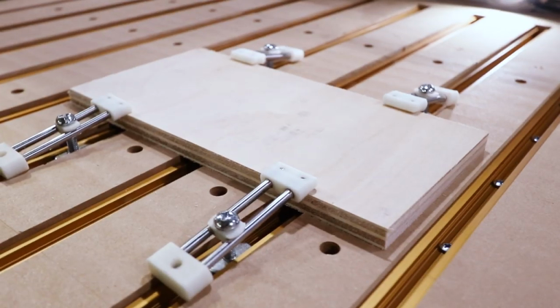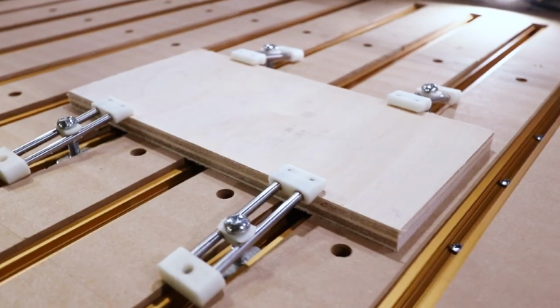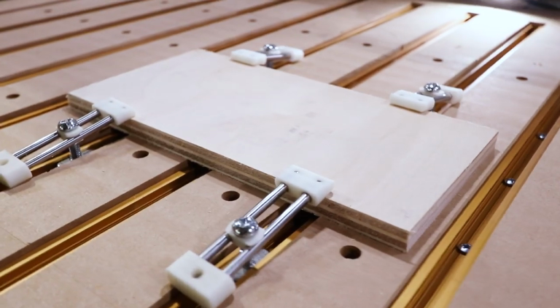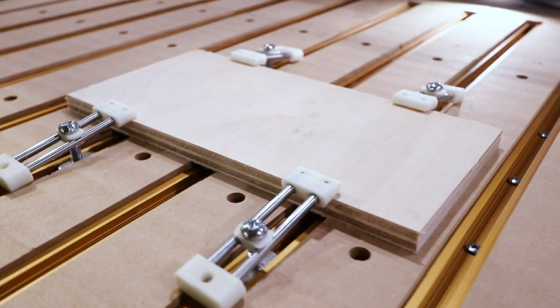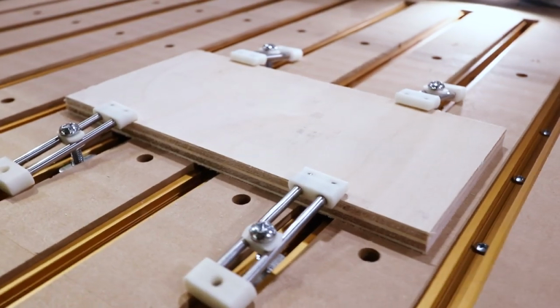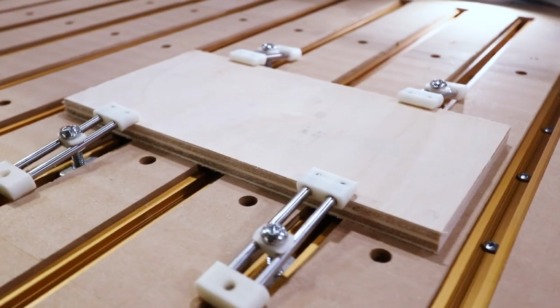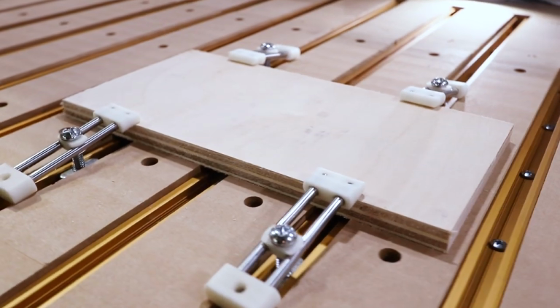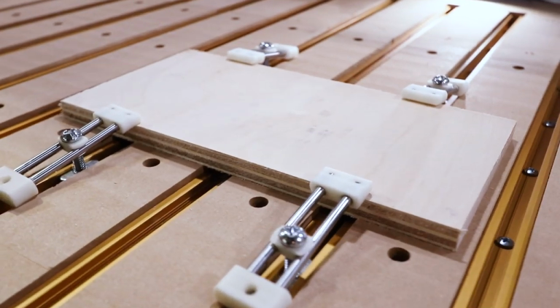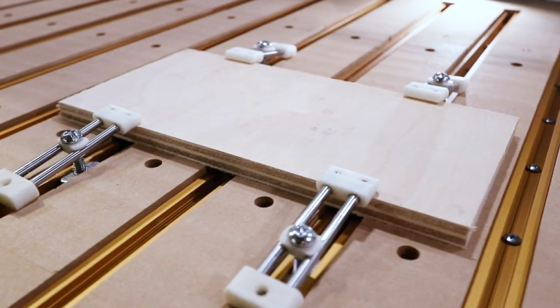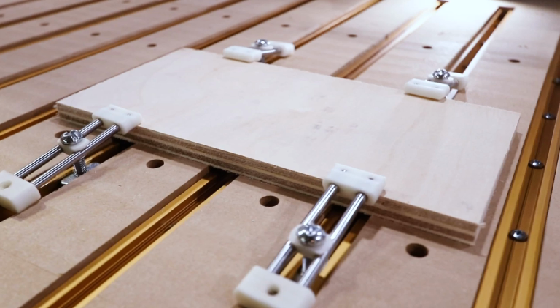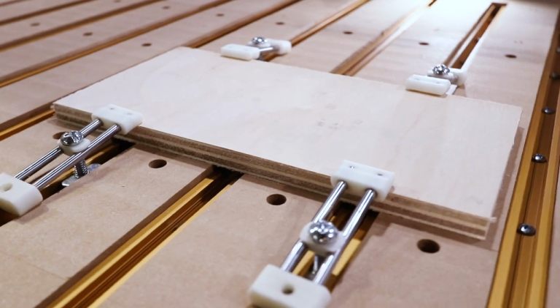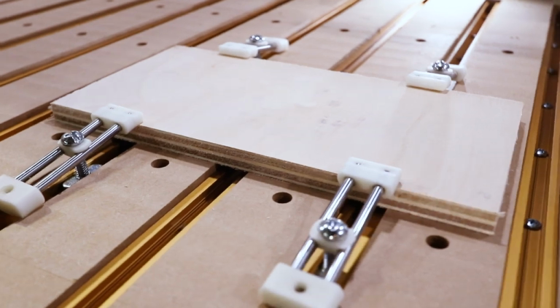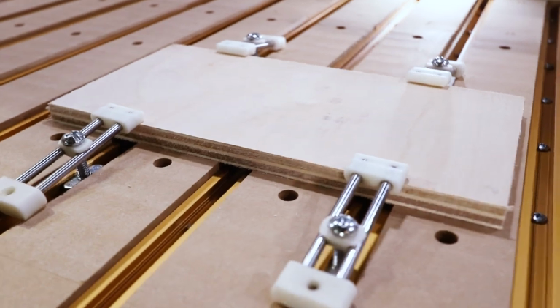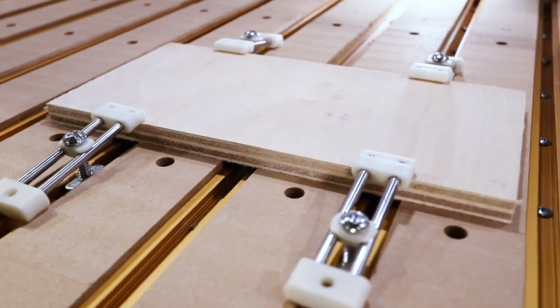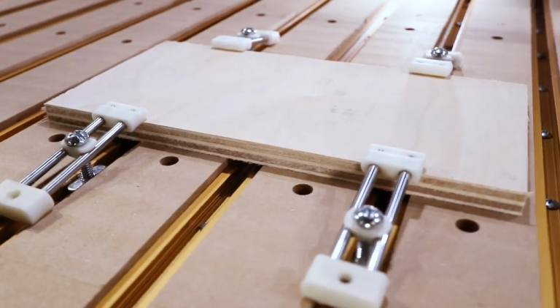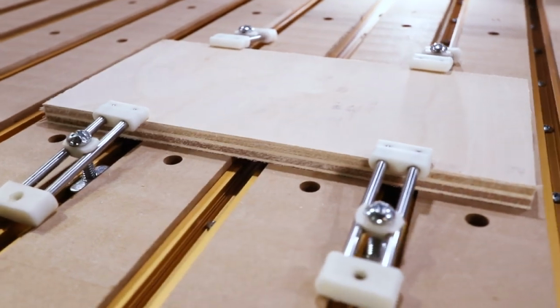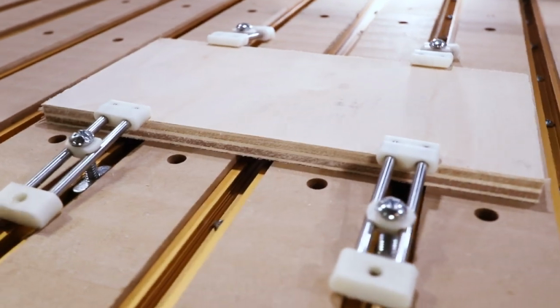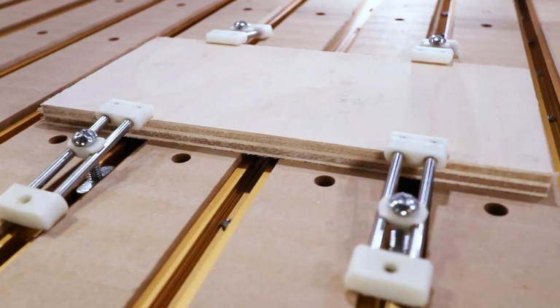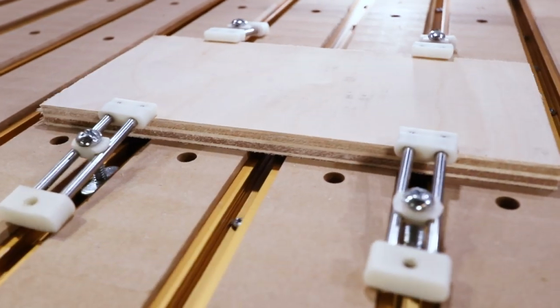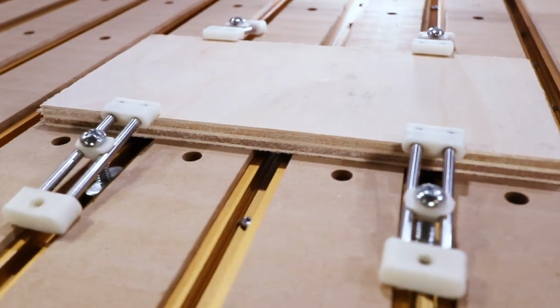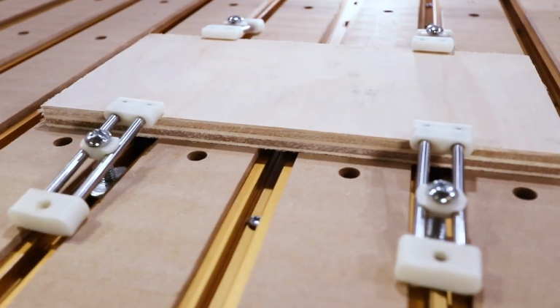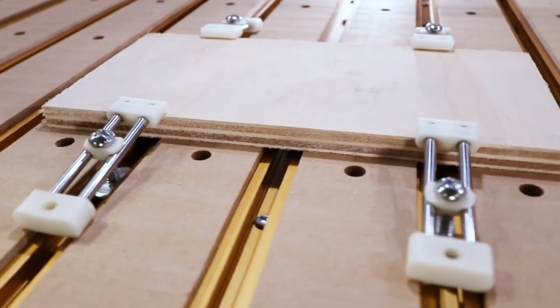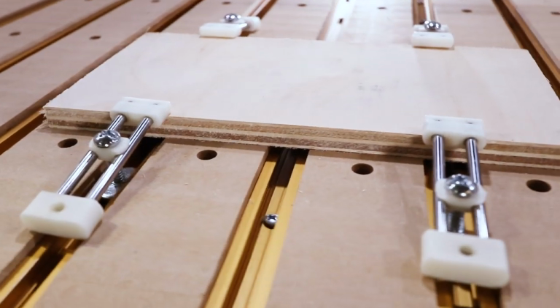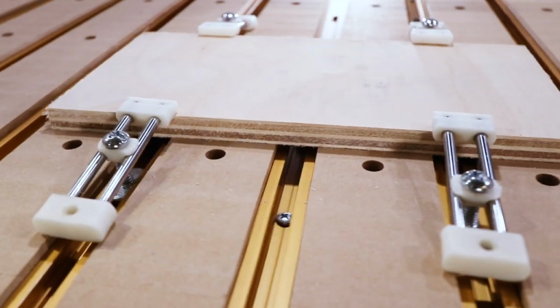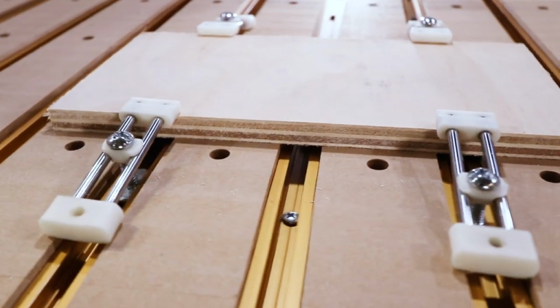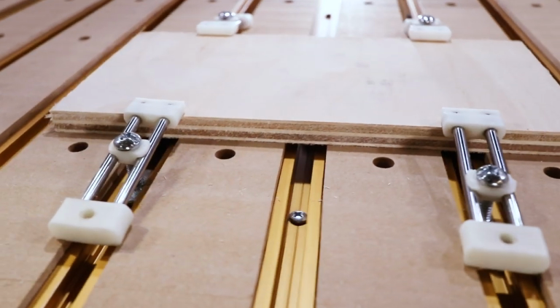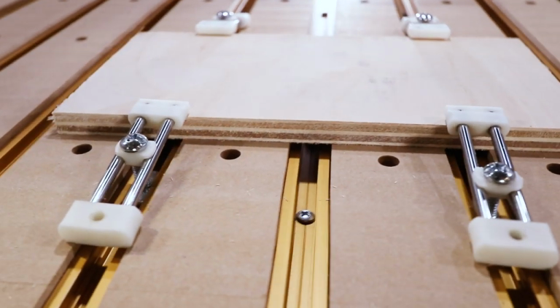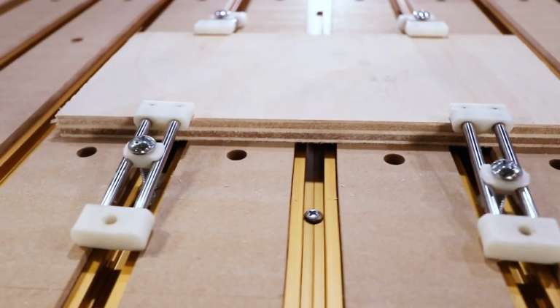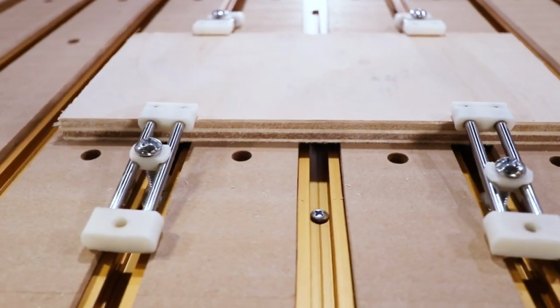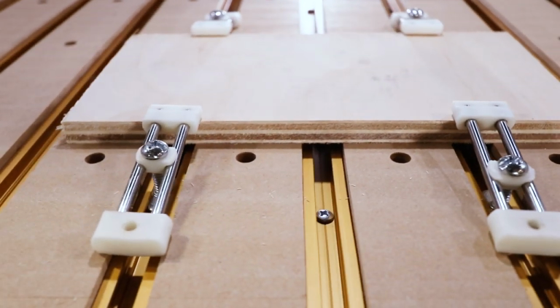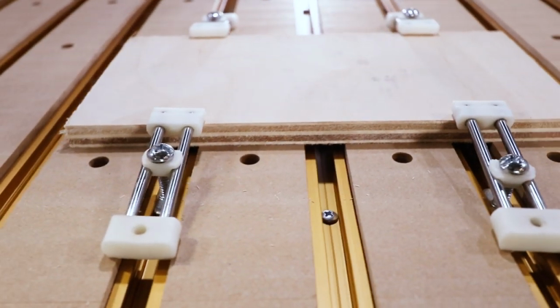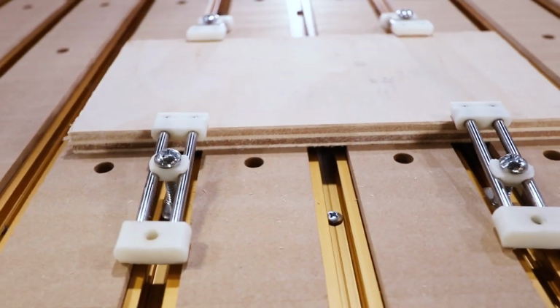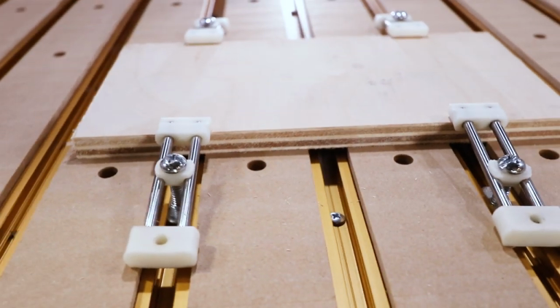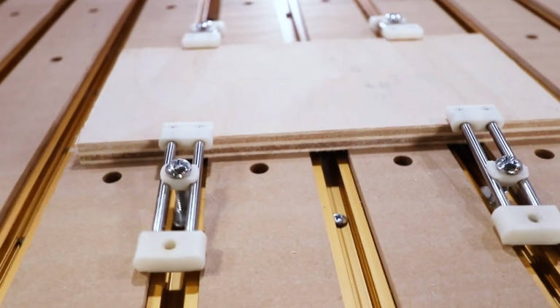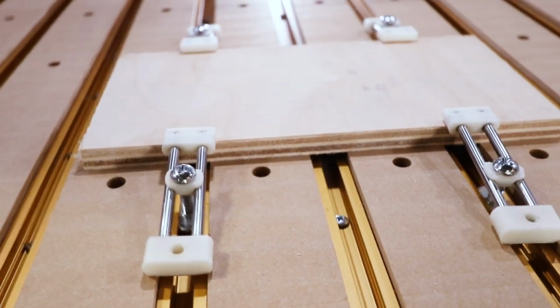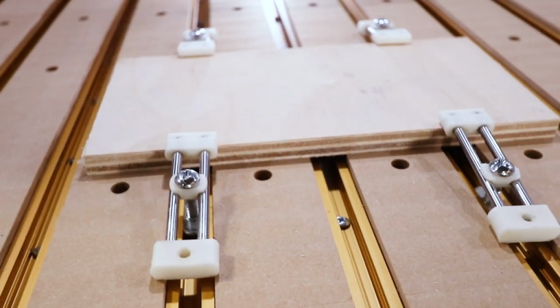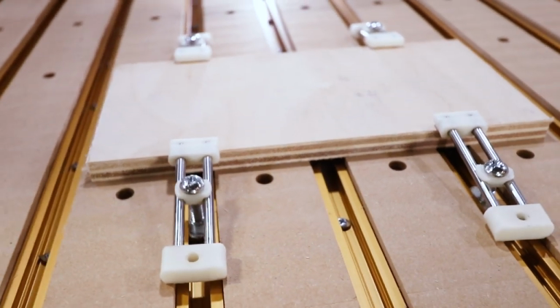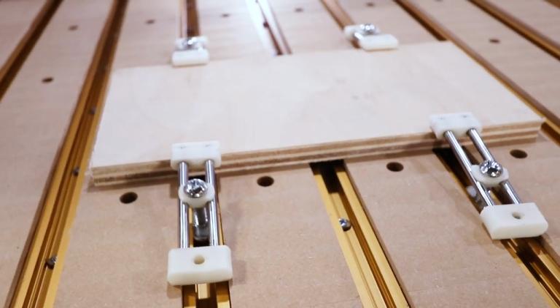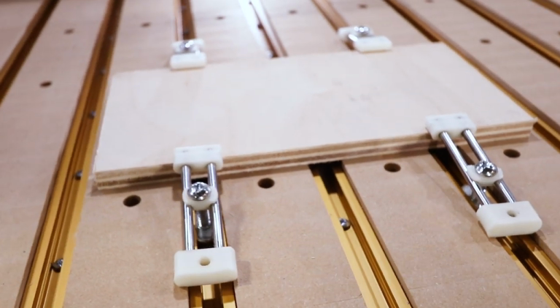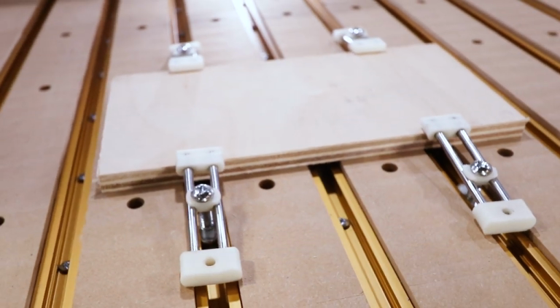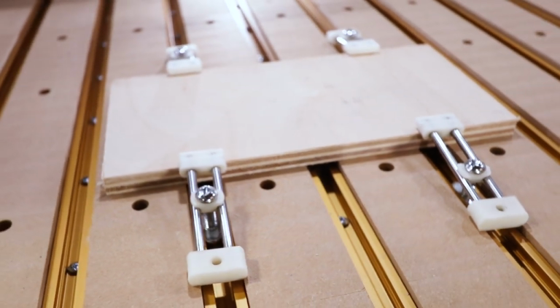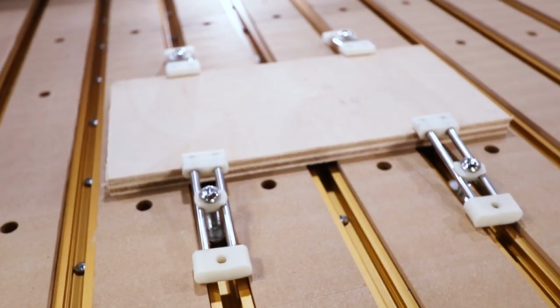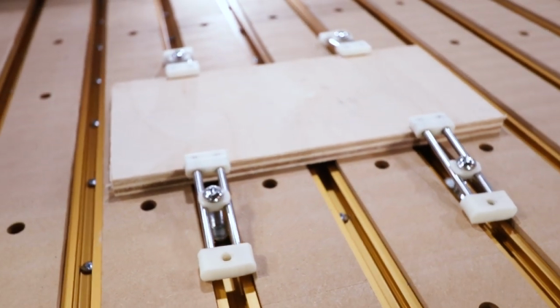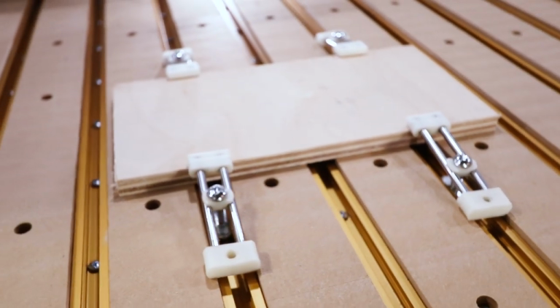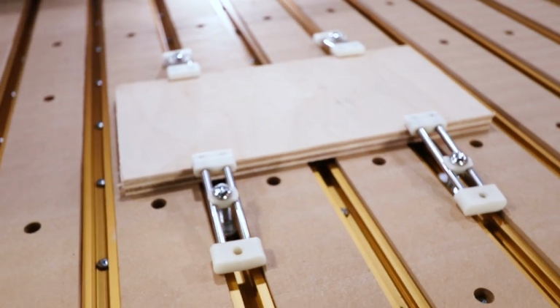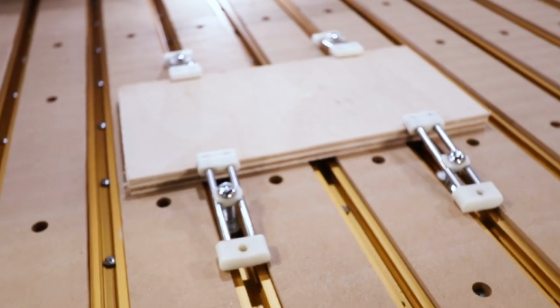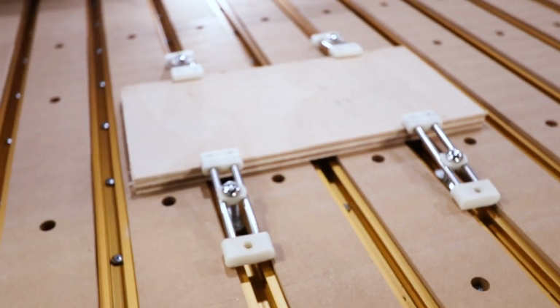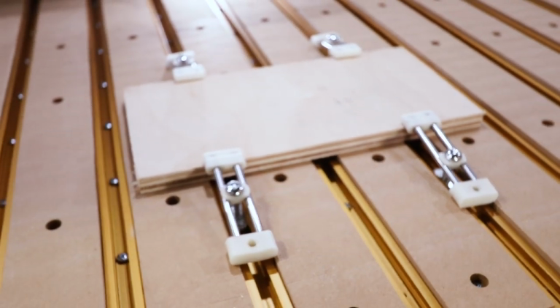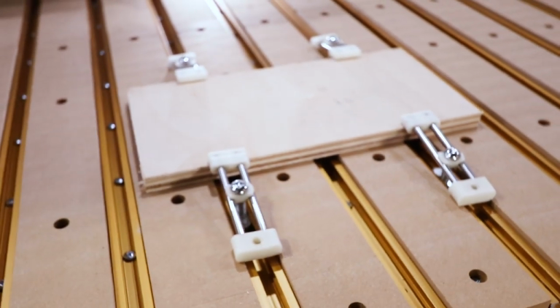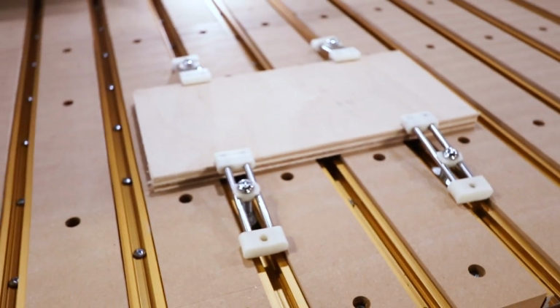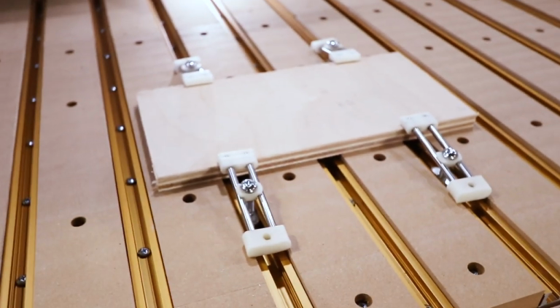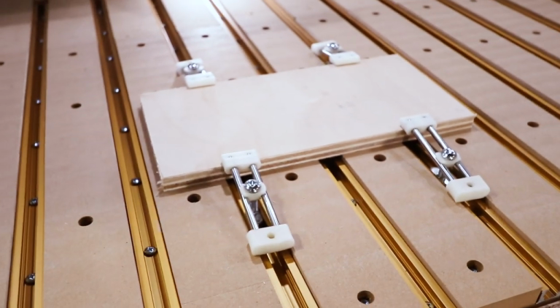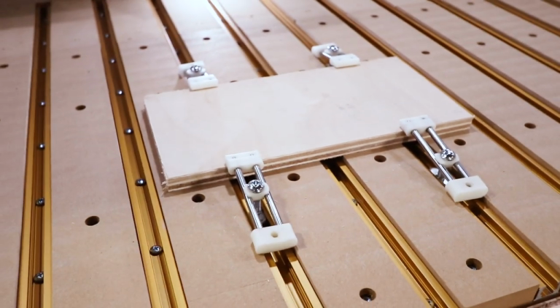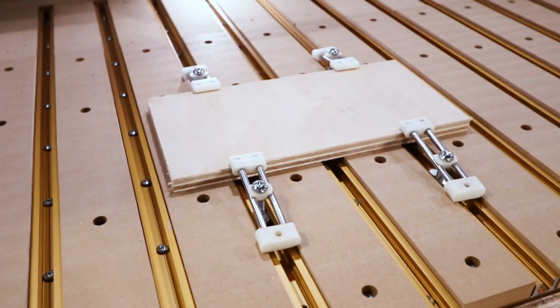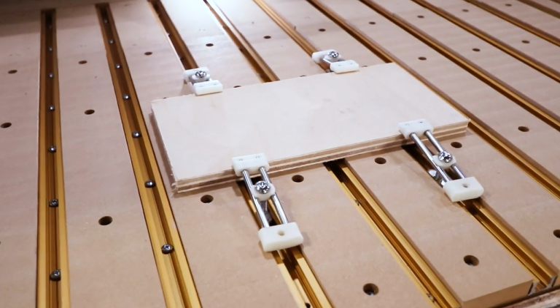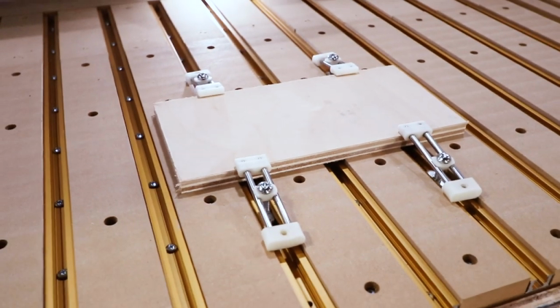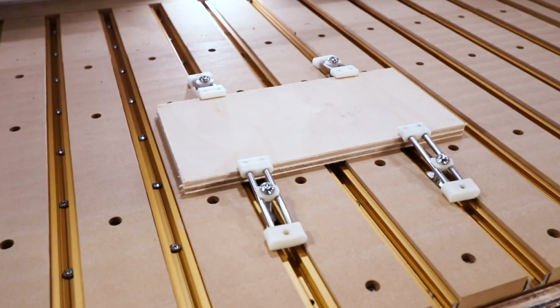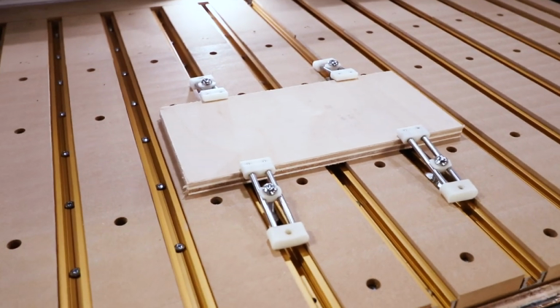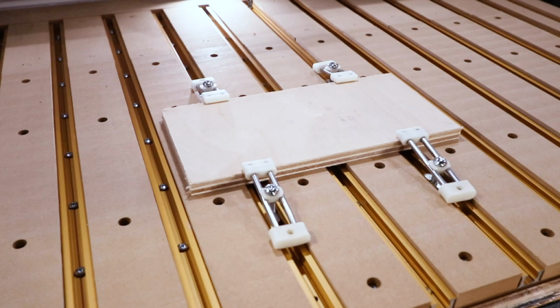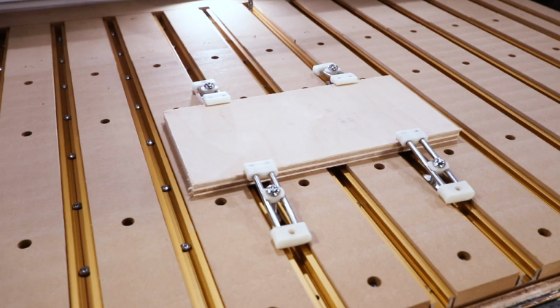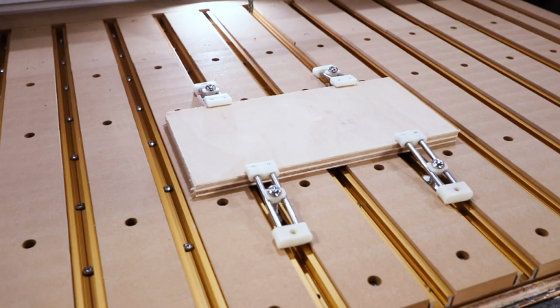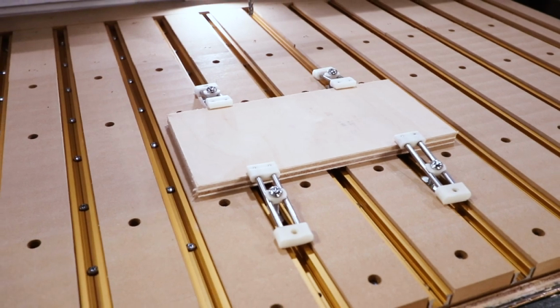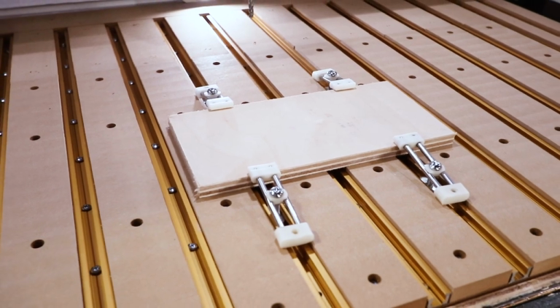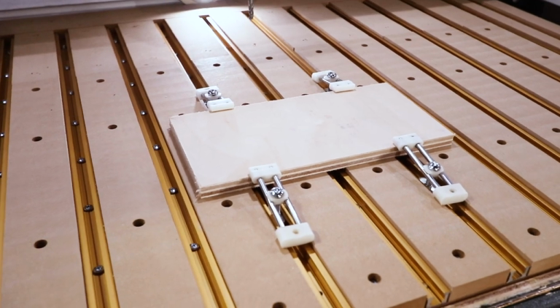These are called oops clamps — they hold your work down securely, but have a low profile so they stay safely out of the way of your spinning router bit.